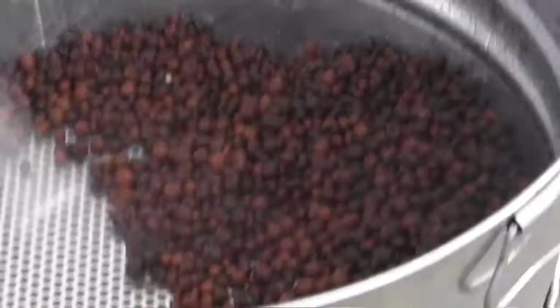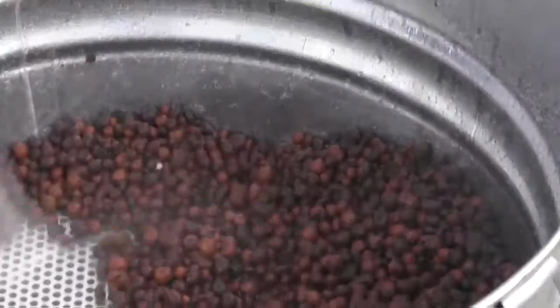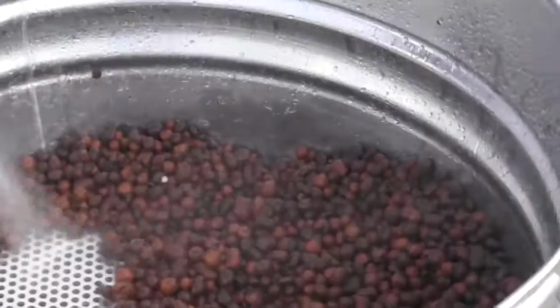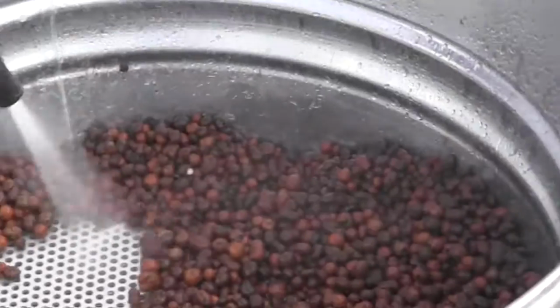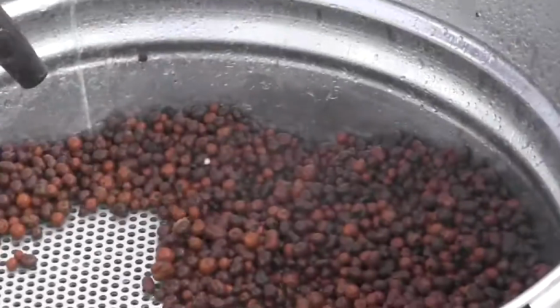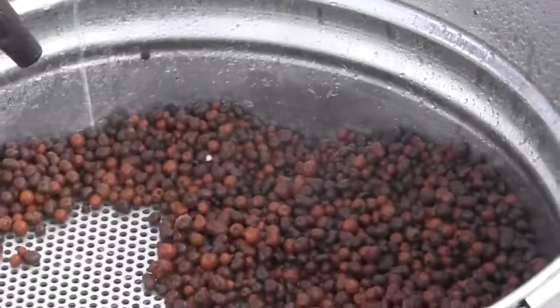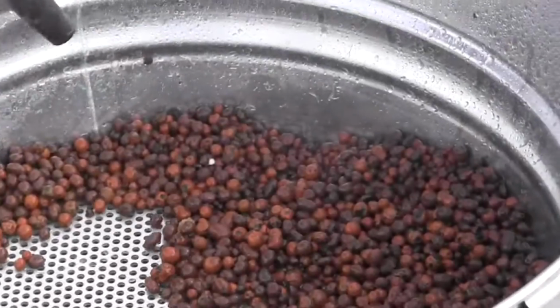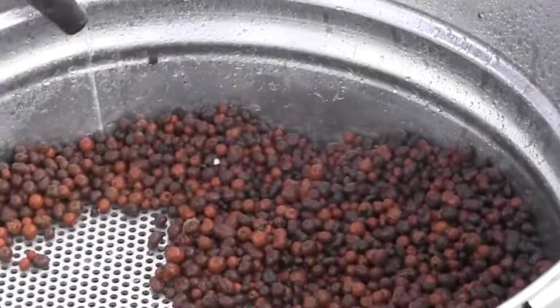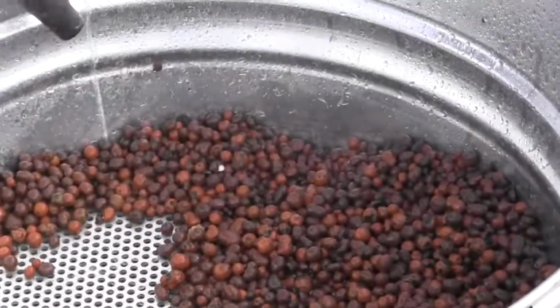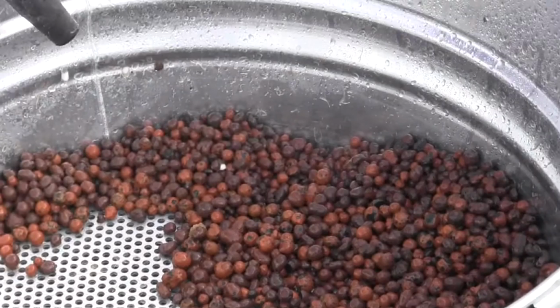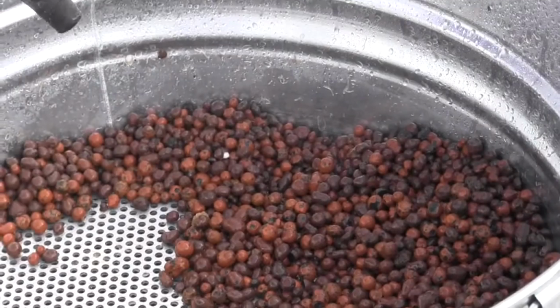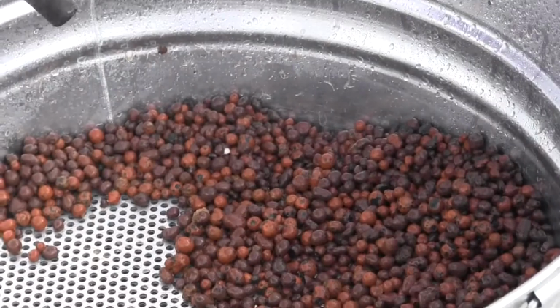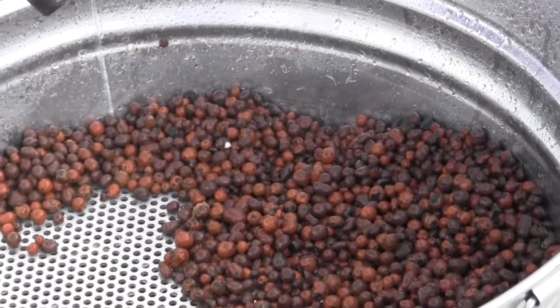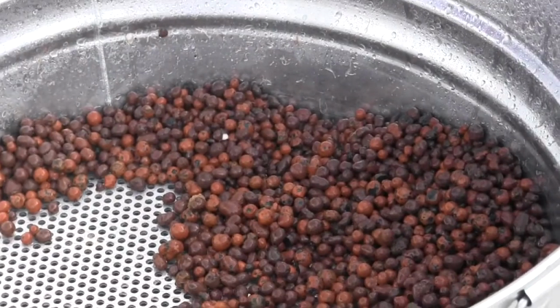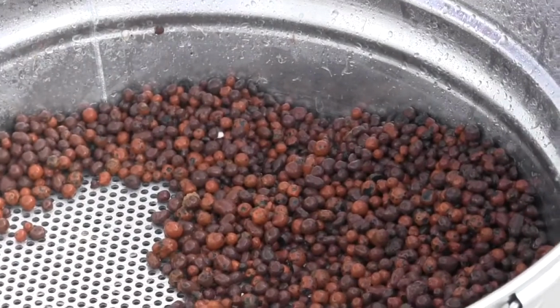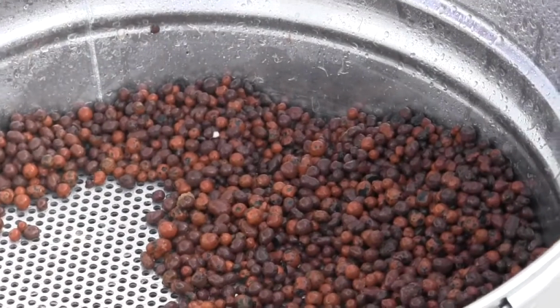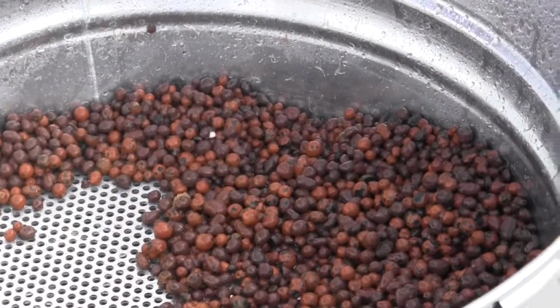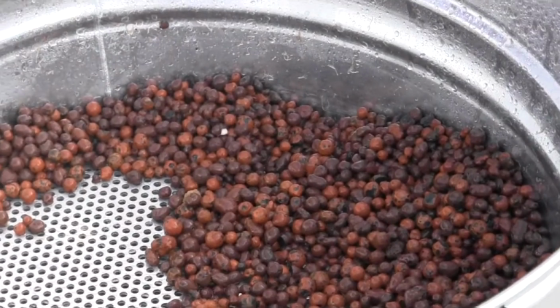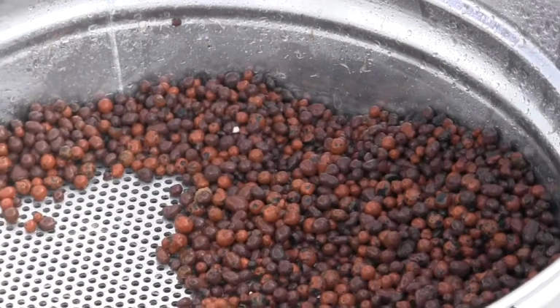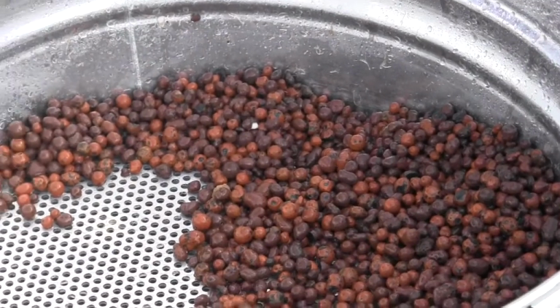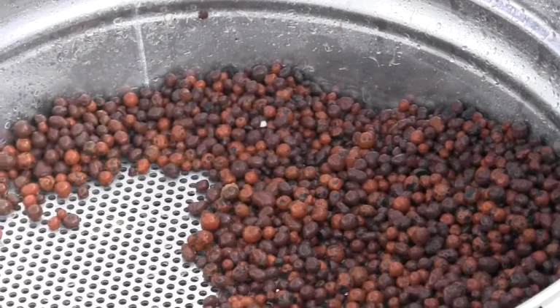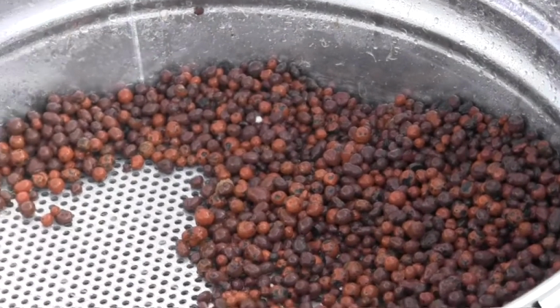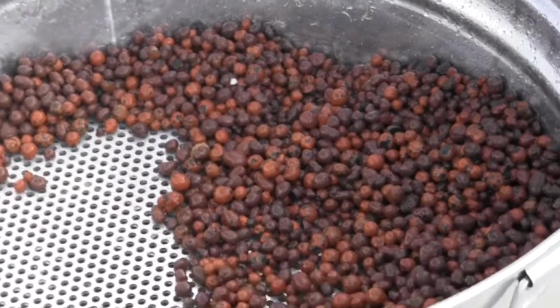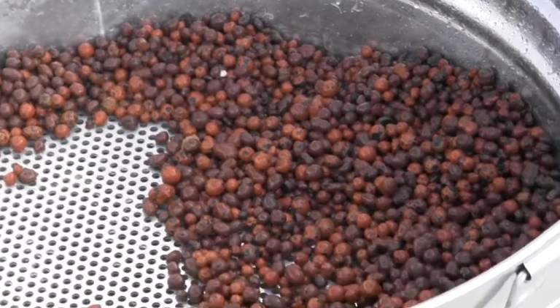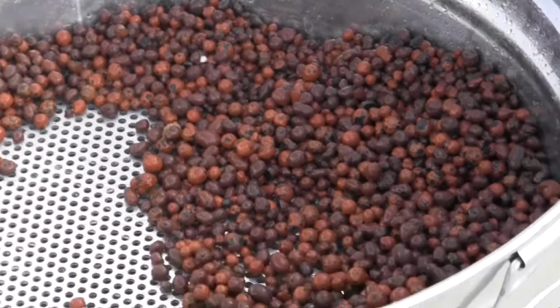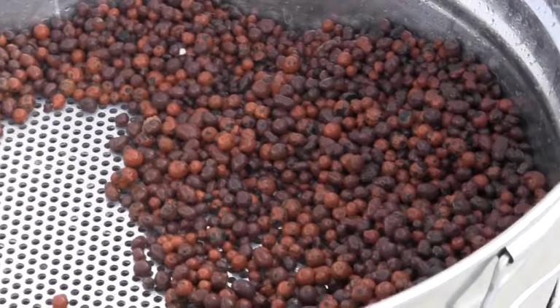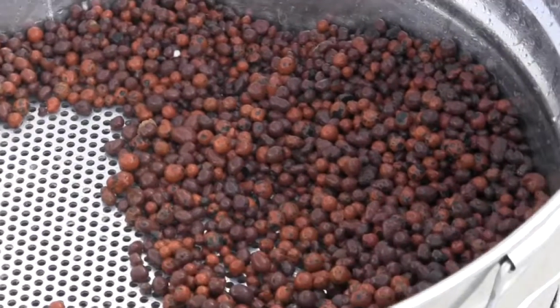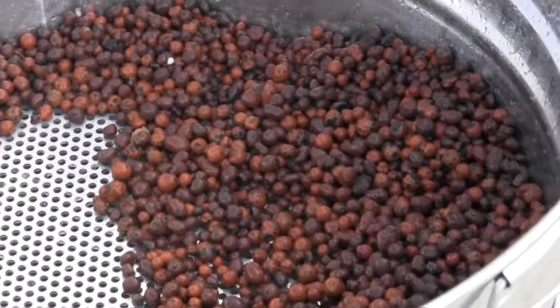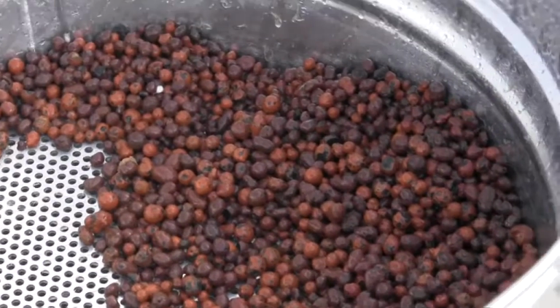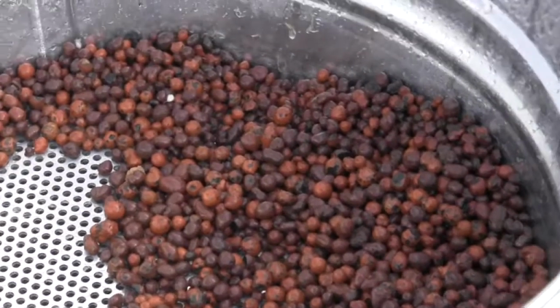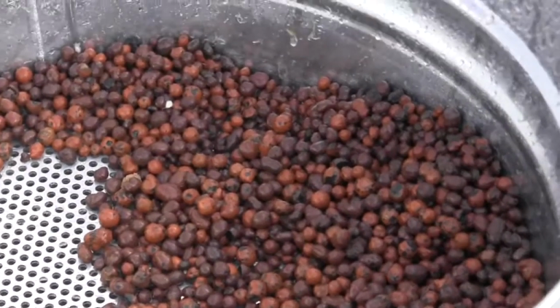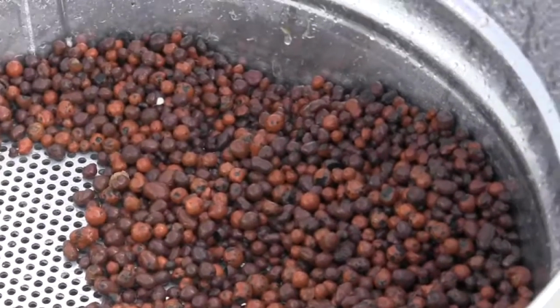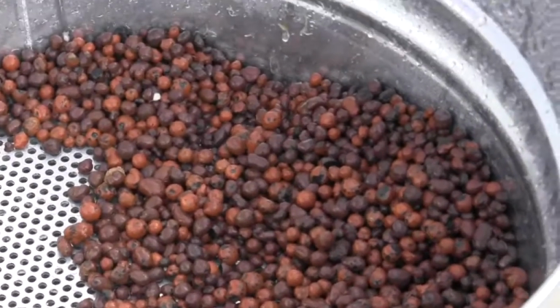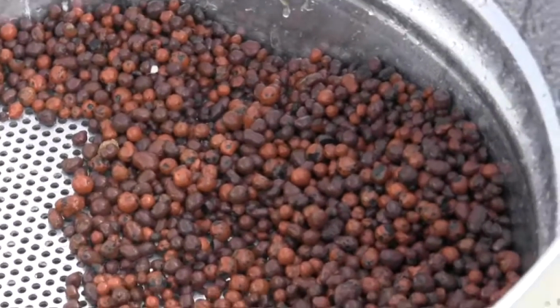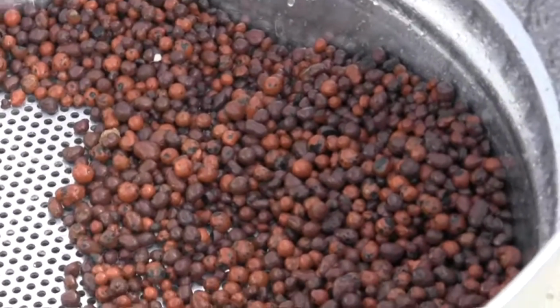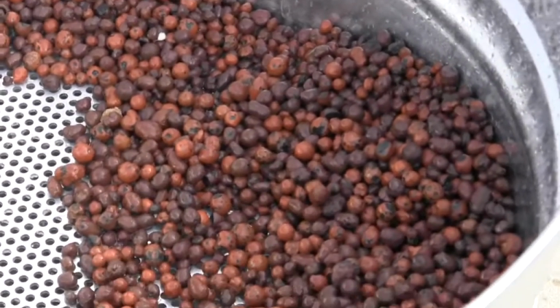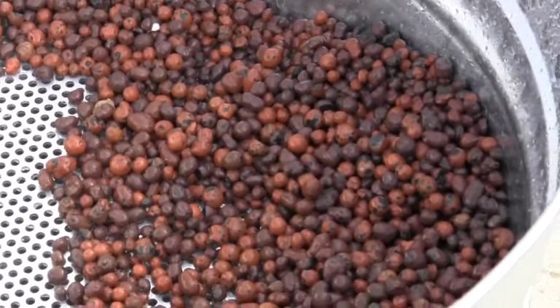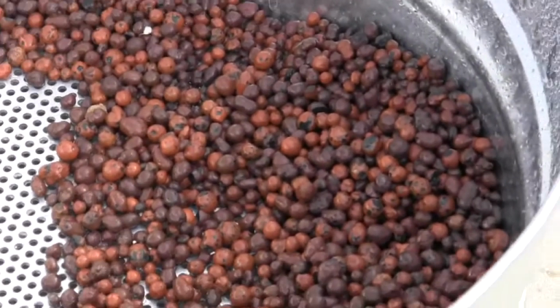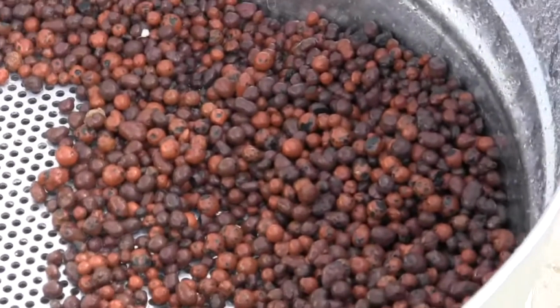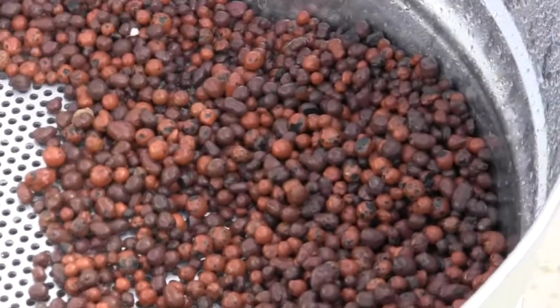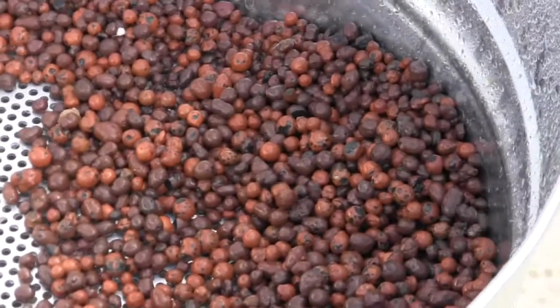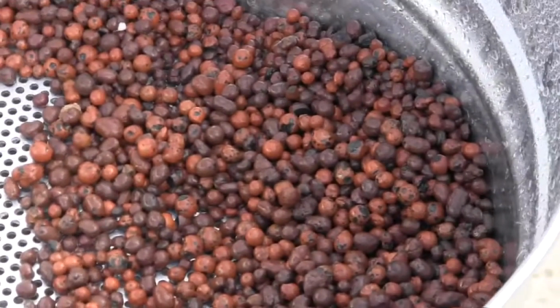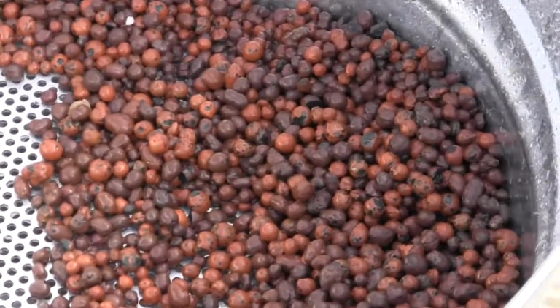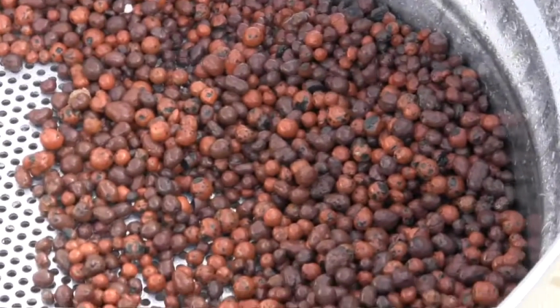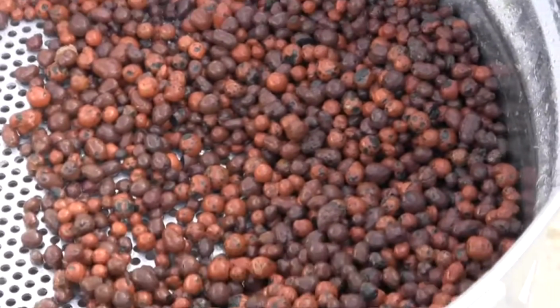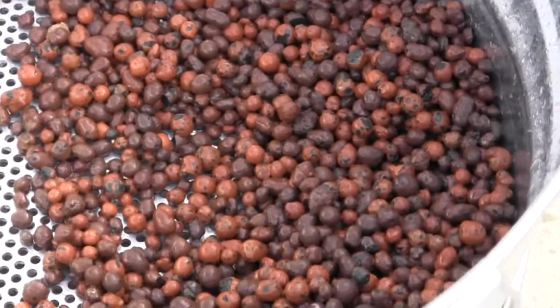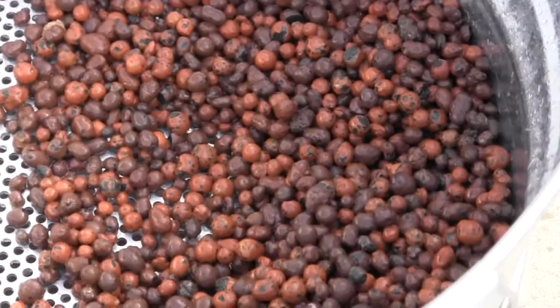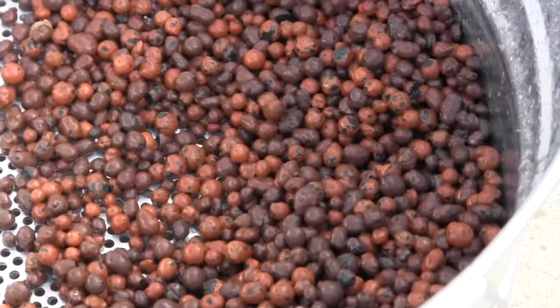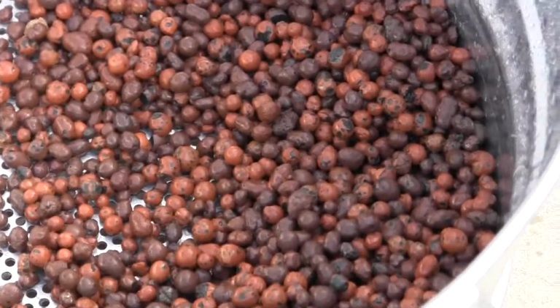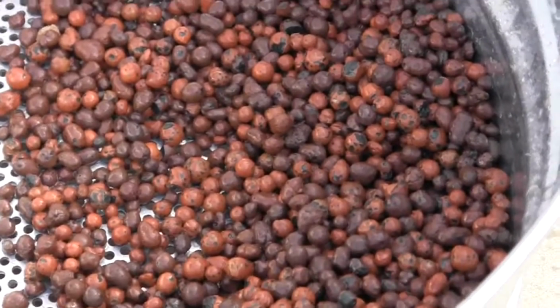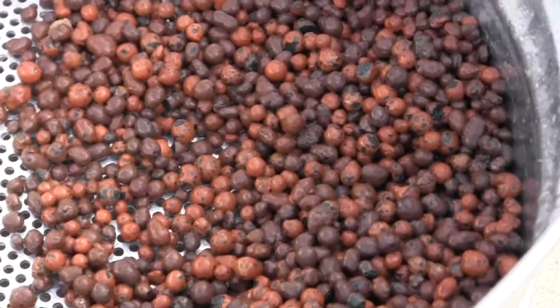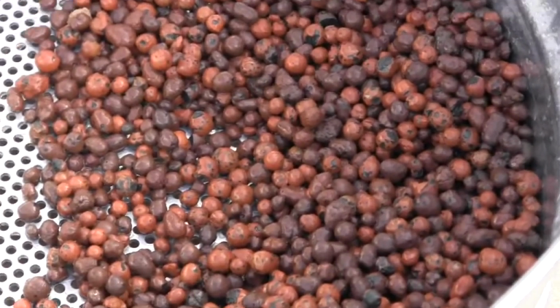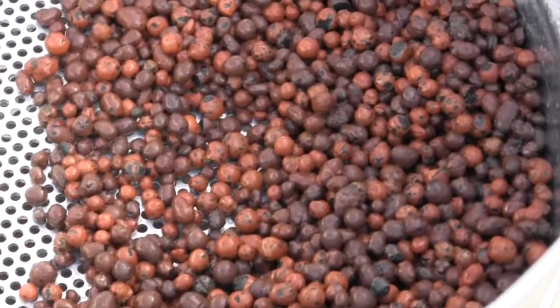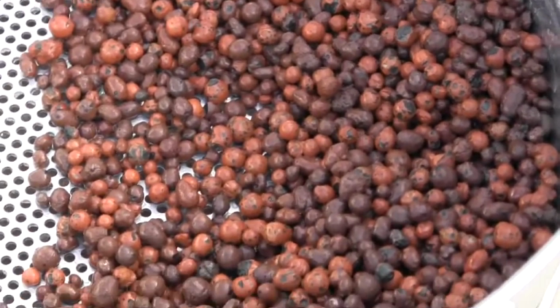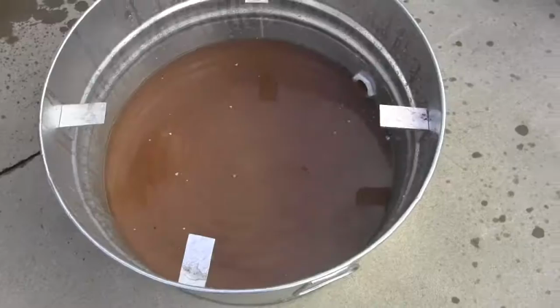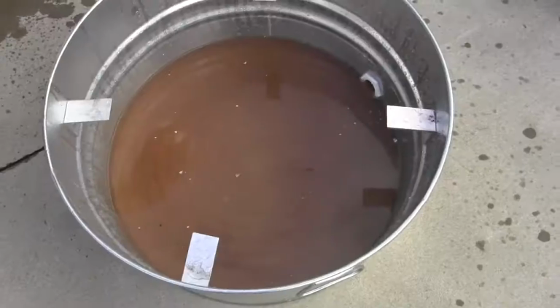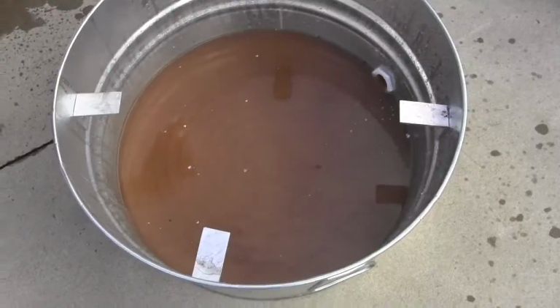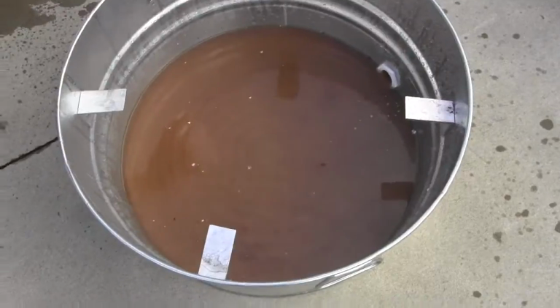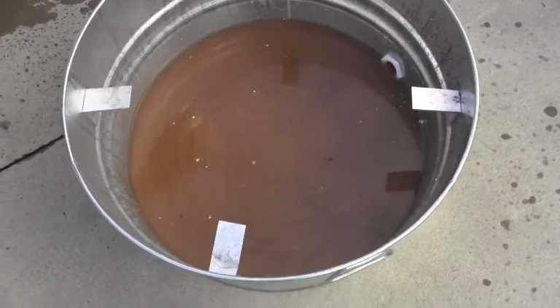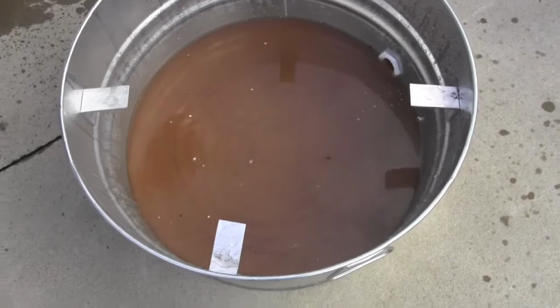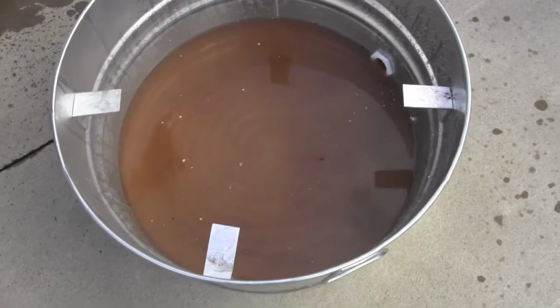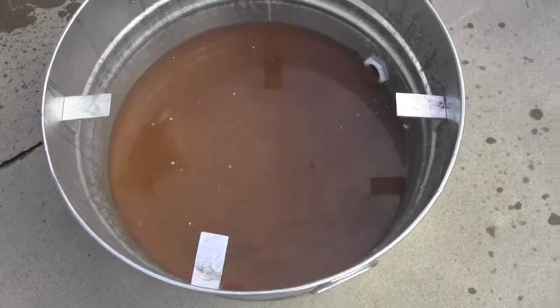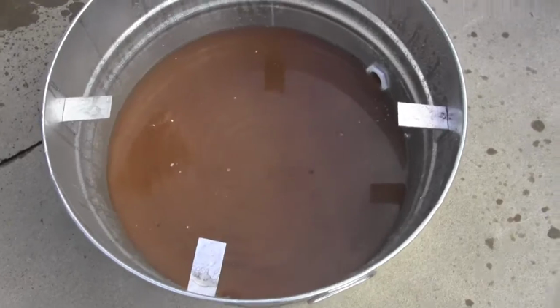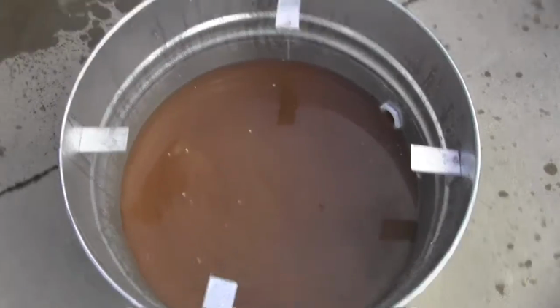The reservoir can actually hold the water, or you can attach it to a hose and run it out to a drain field somewhere.